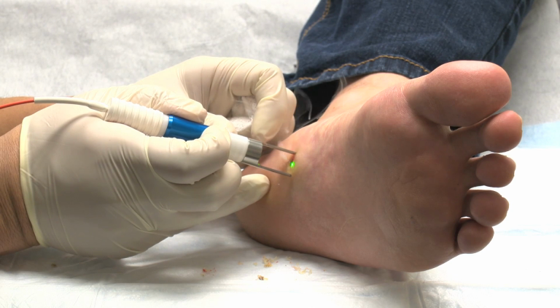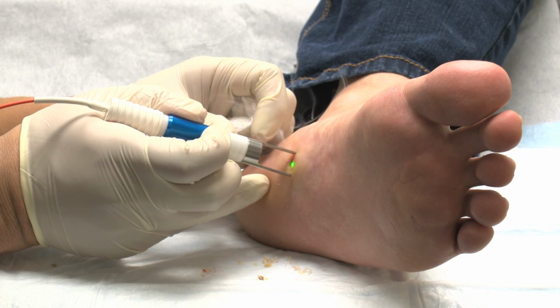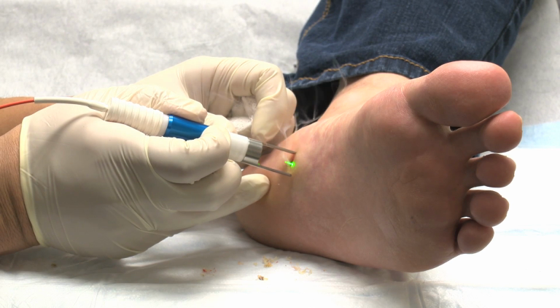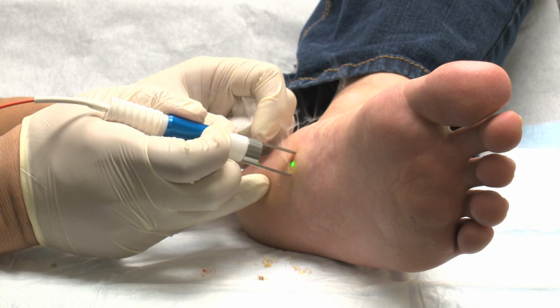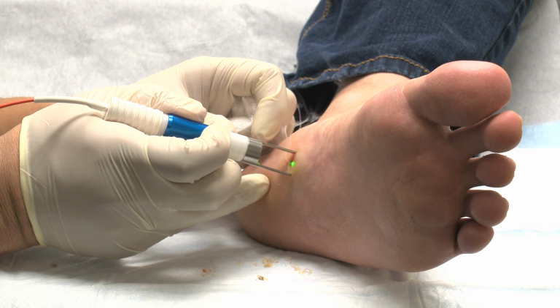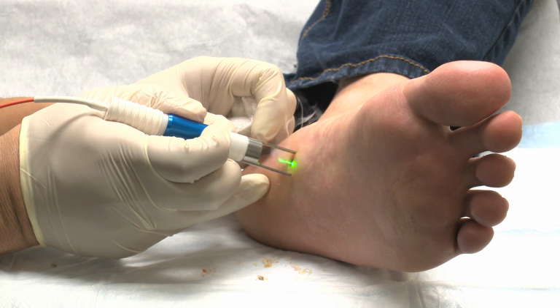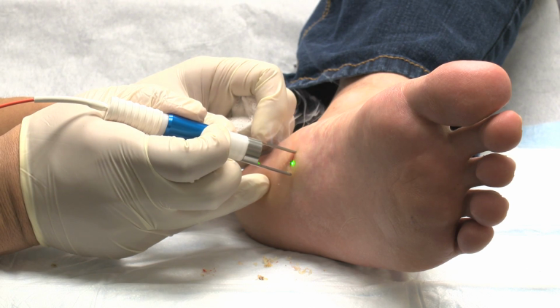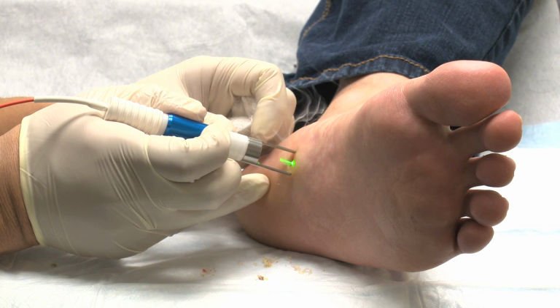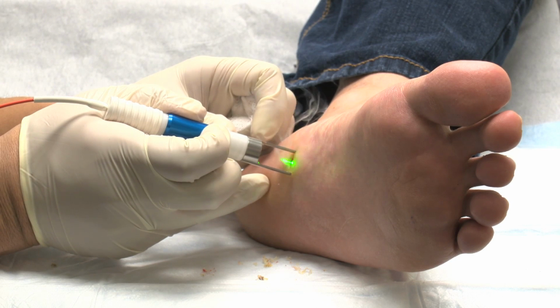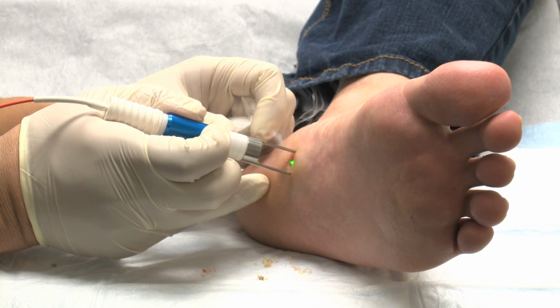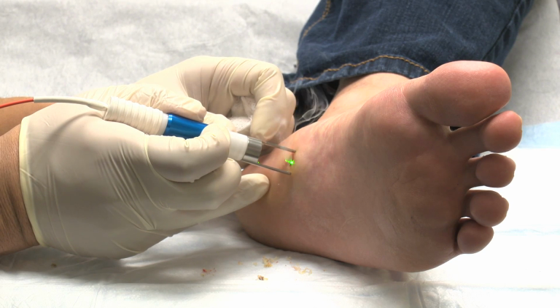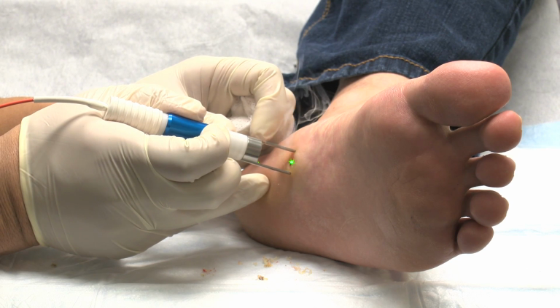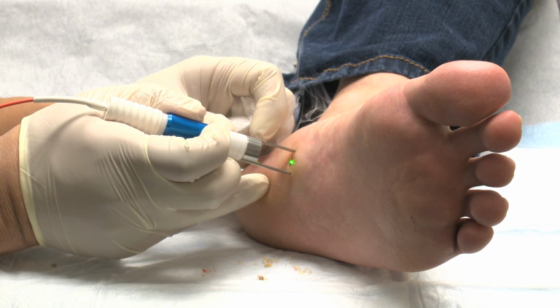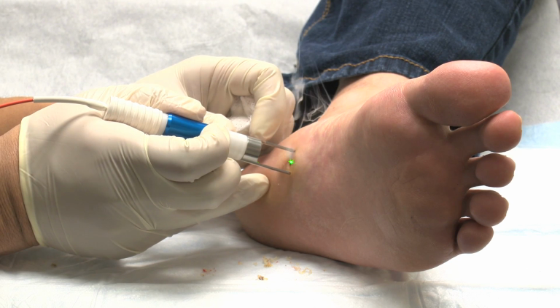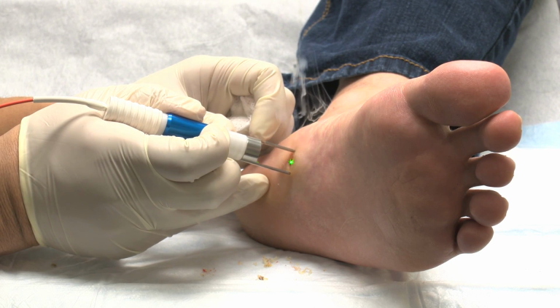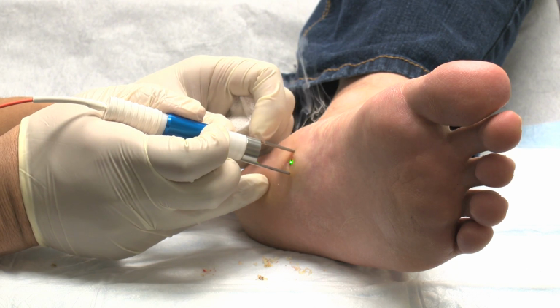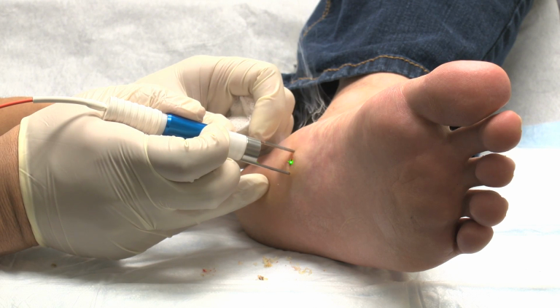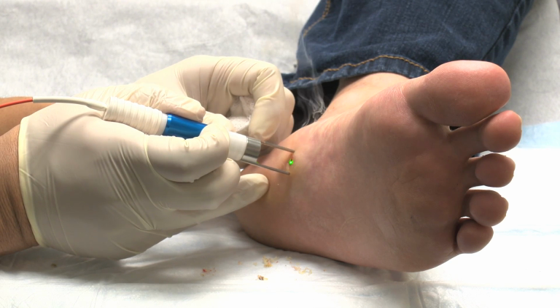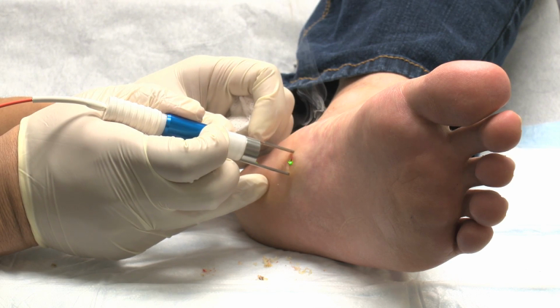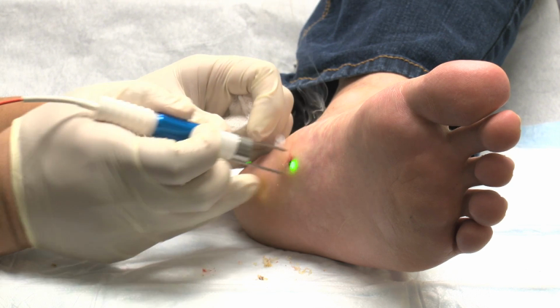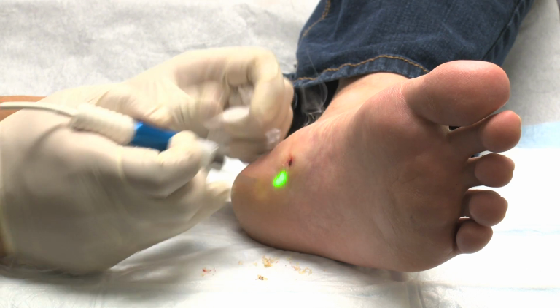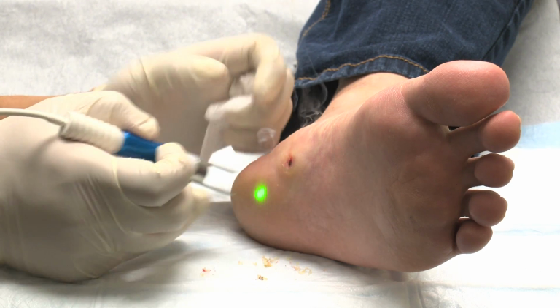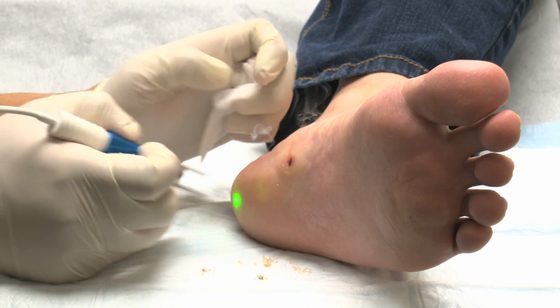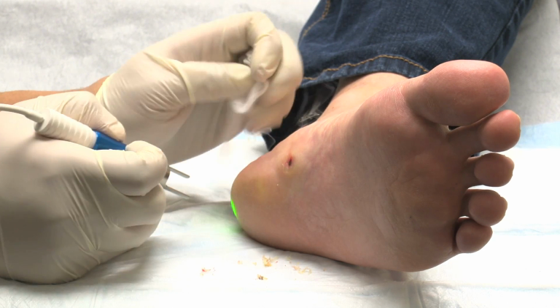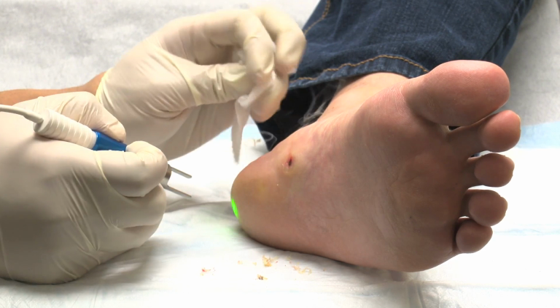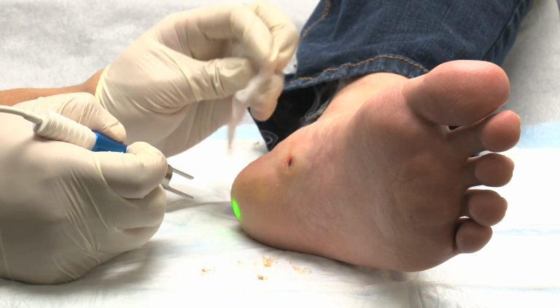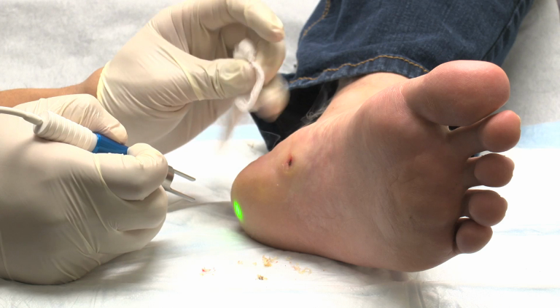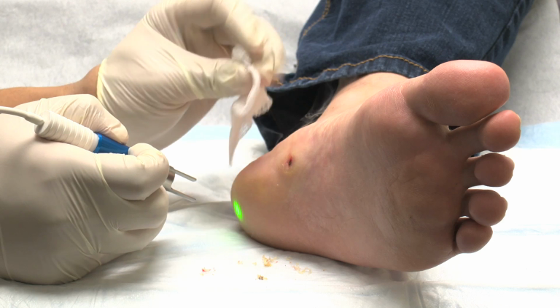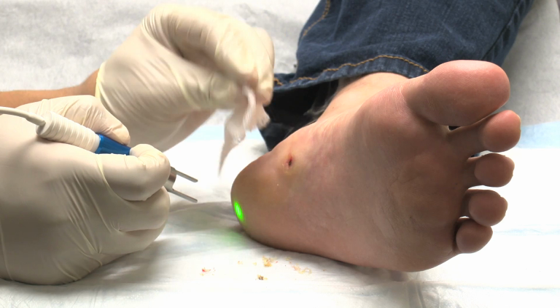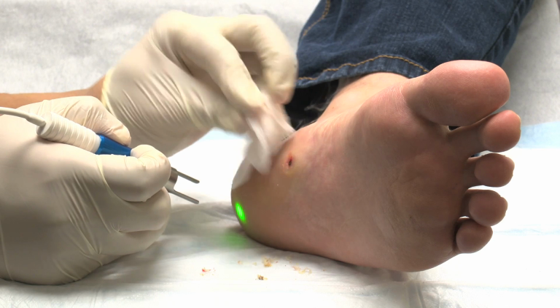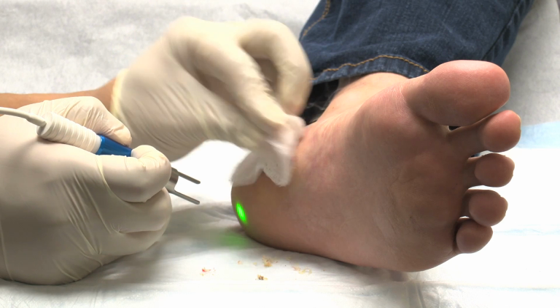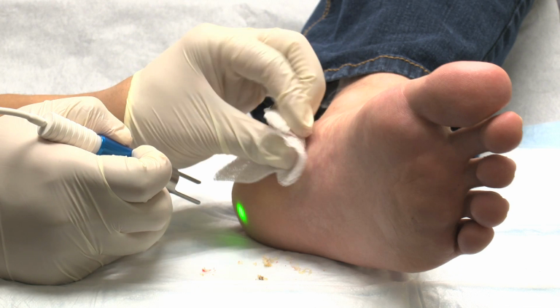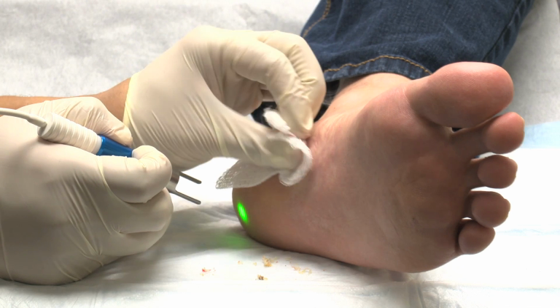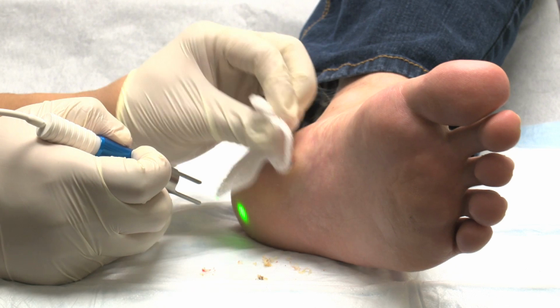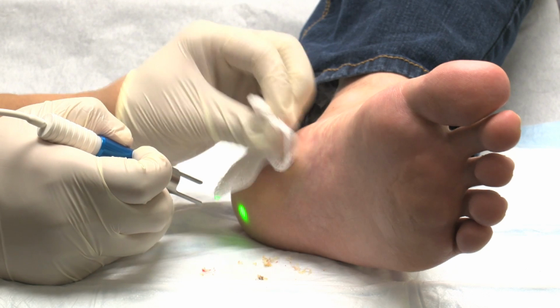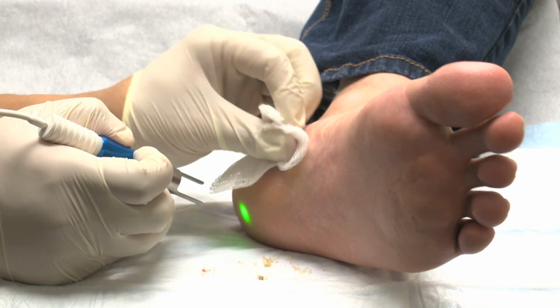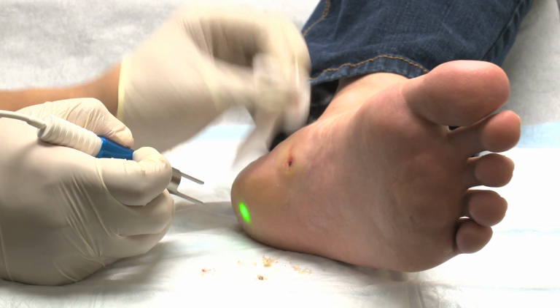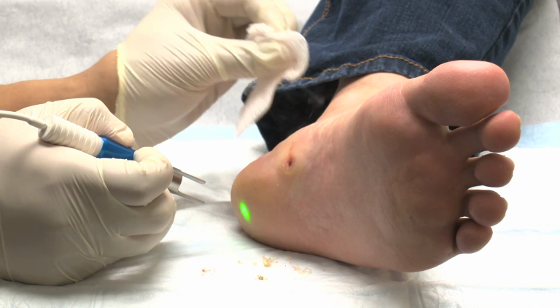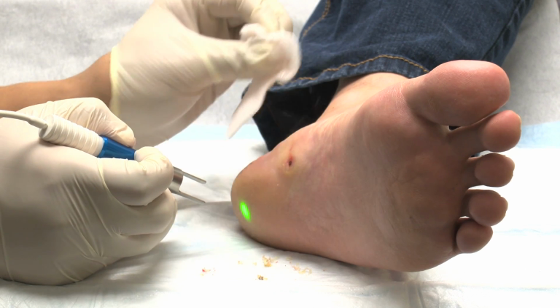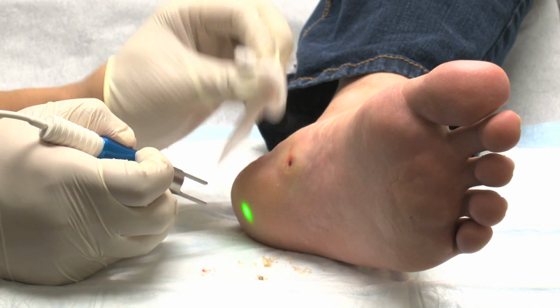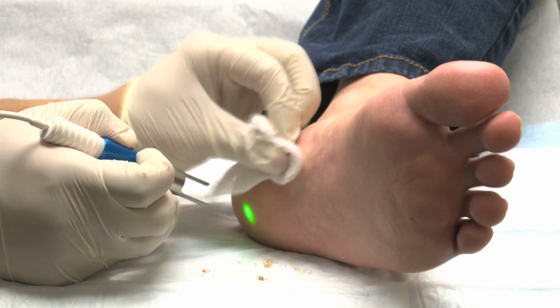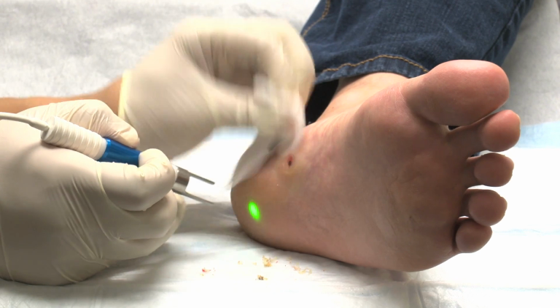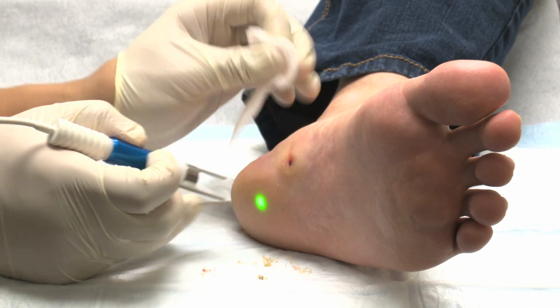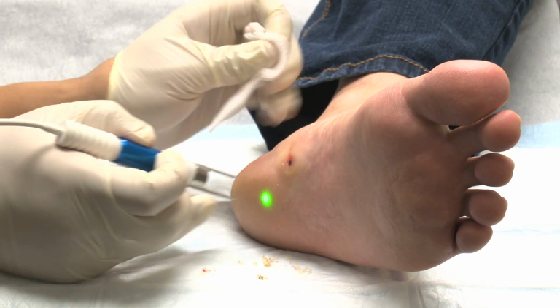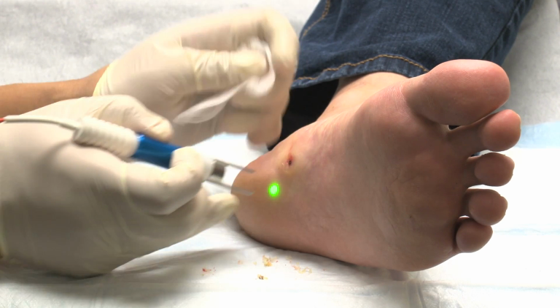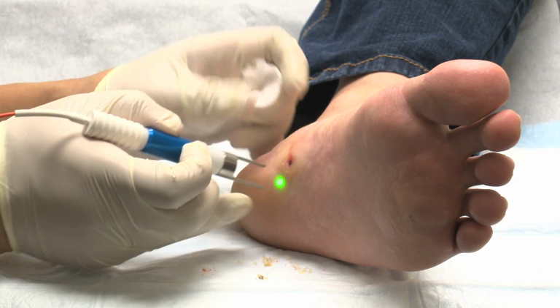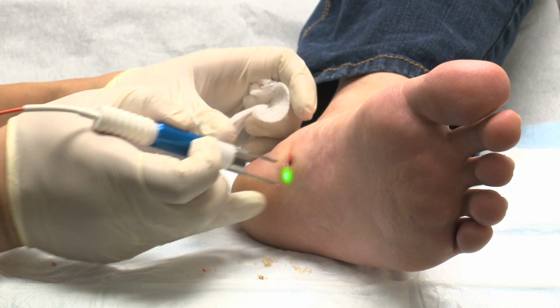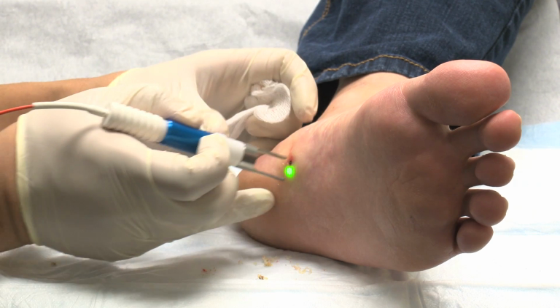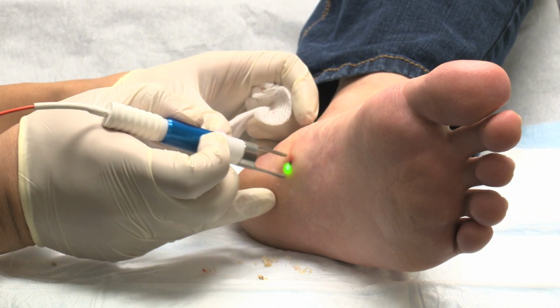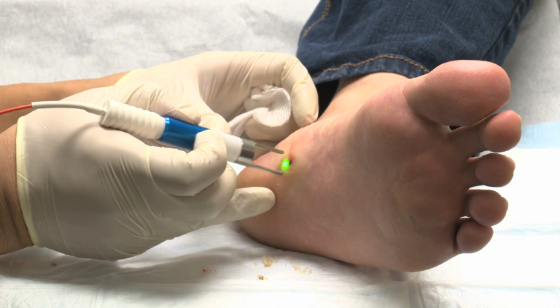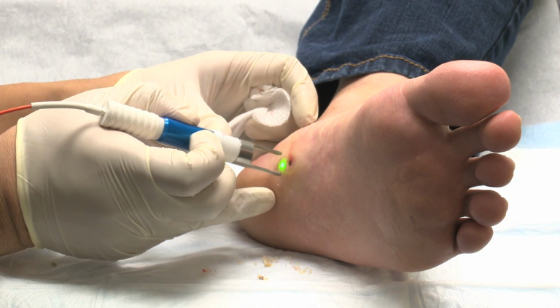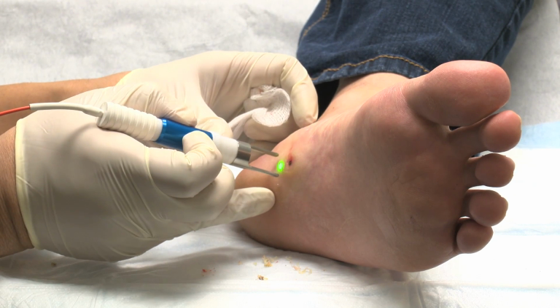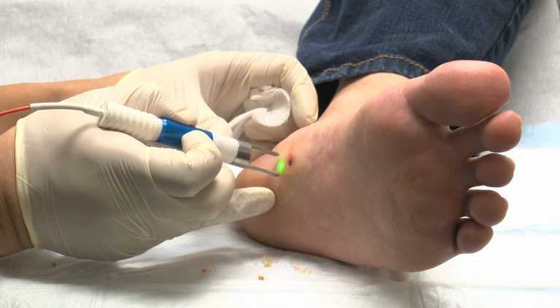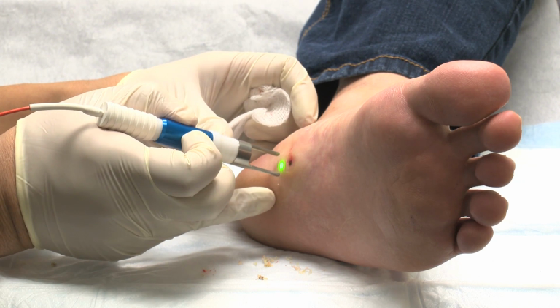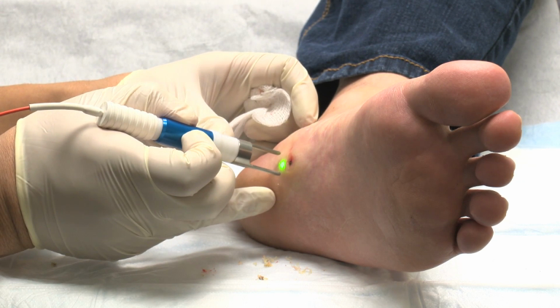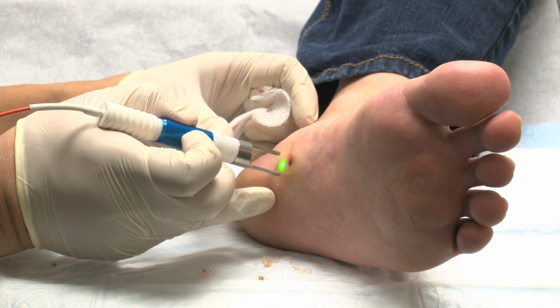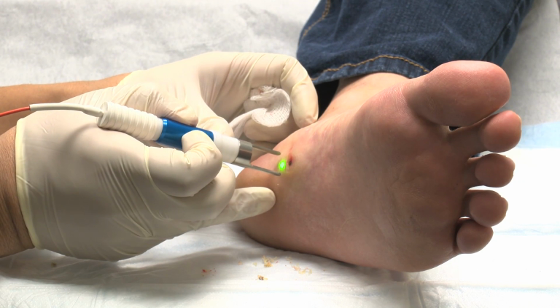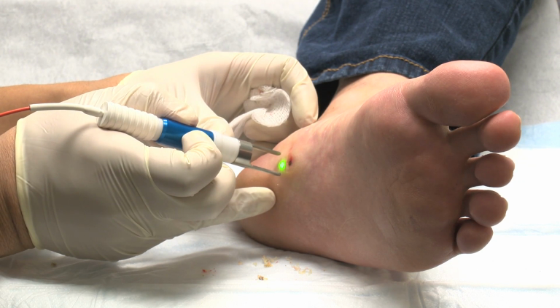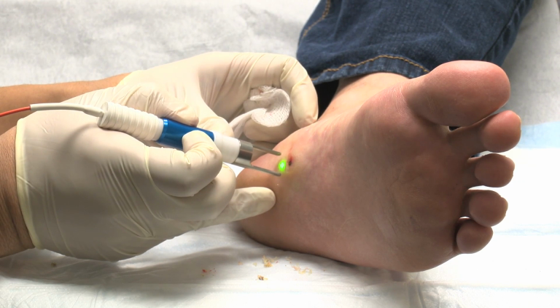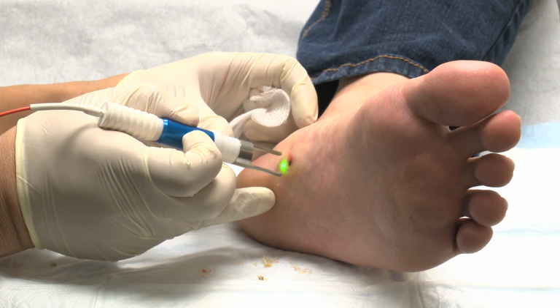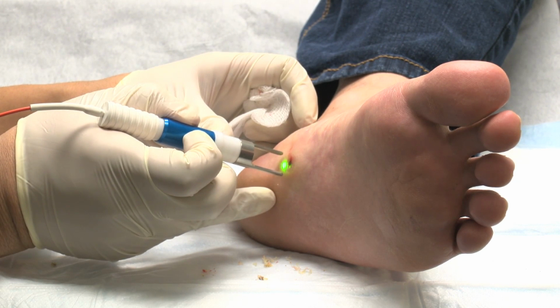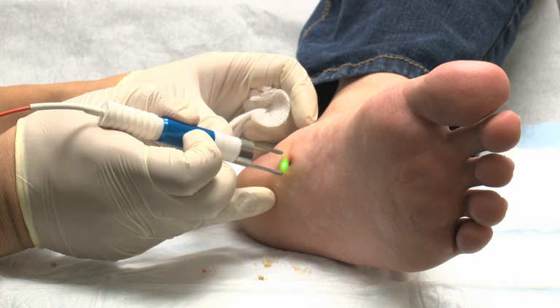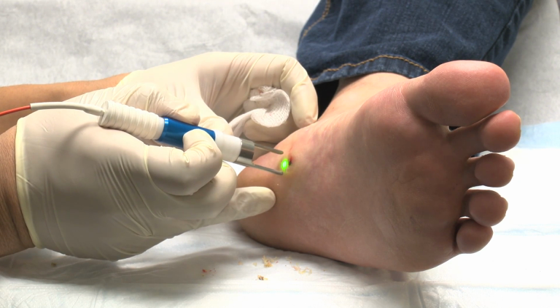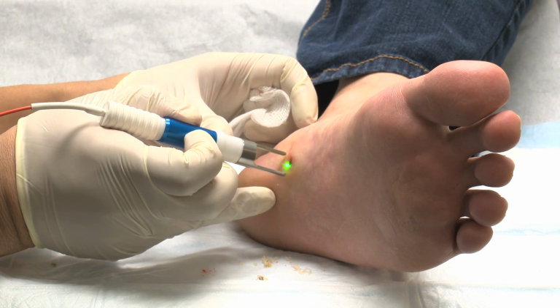Continue until the treatment area appears carbonized. If necessary, apply cooling such as a frozen gel pack in between lasering.